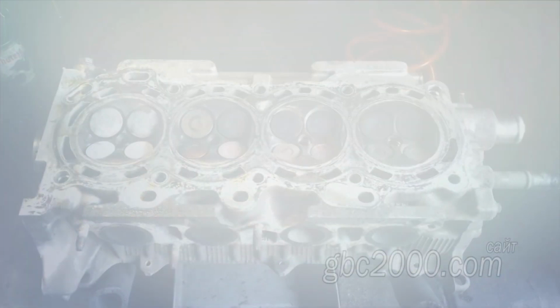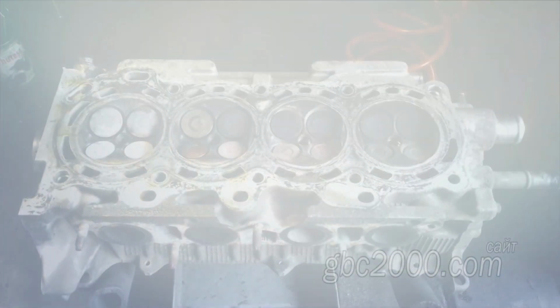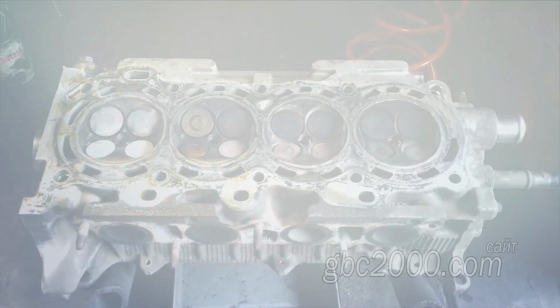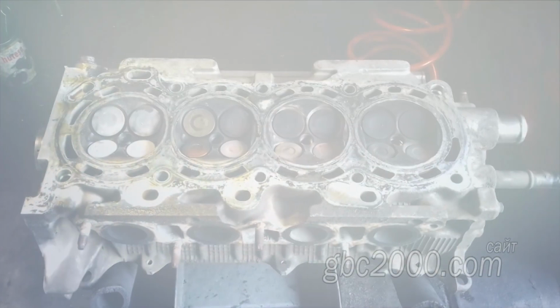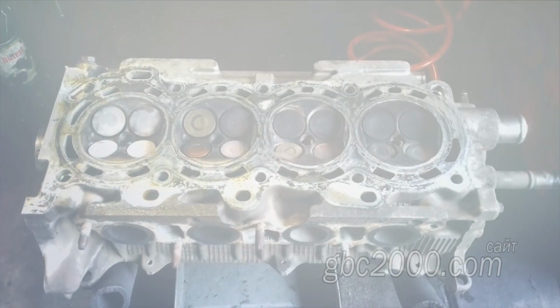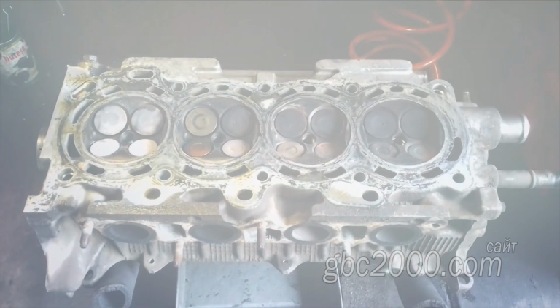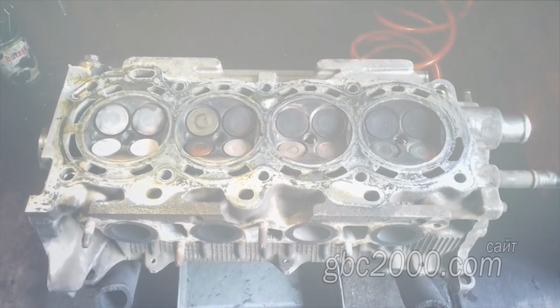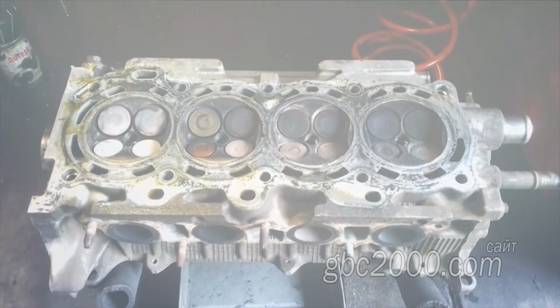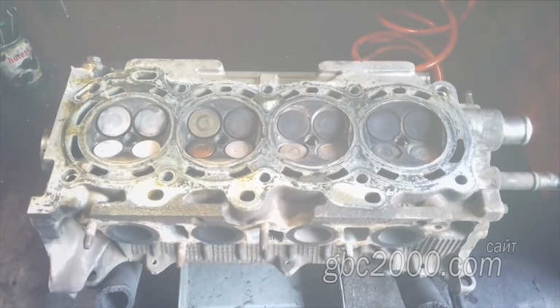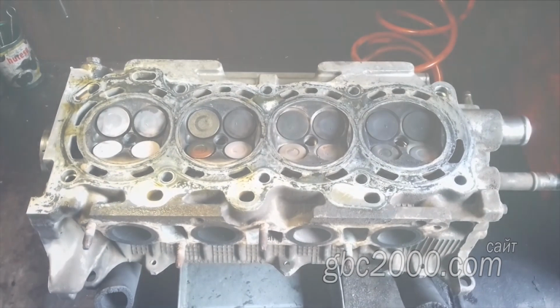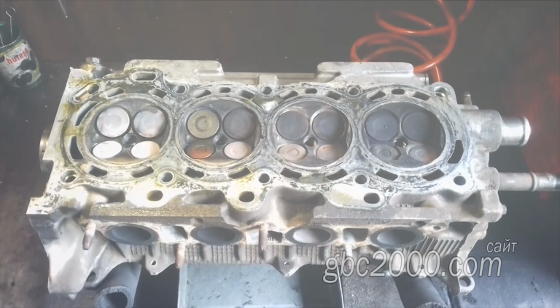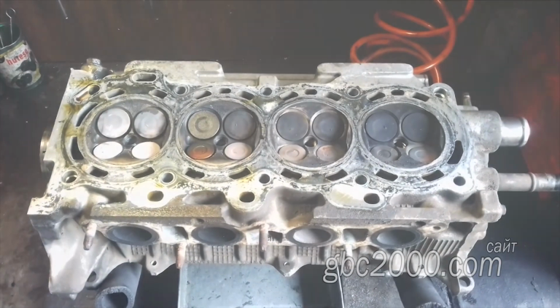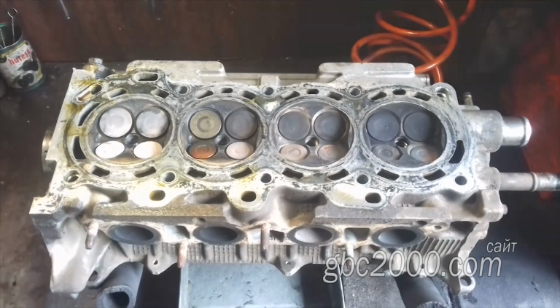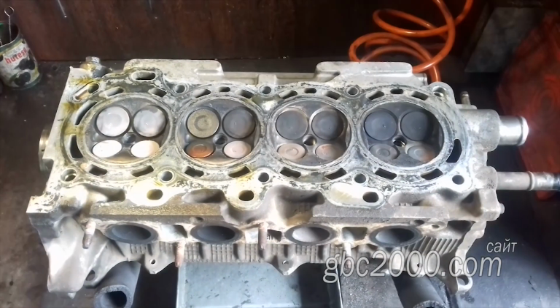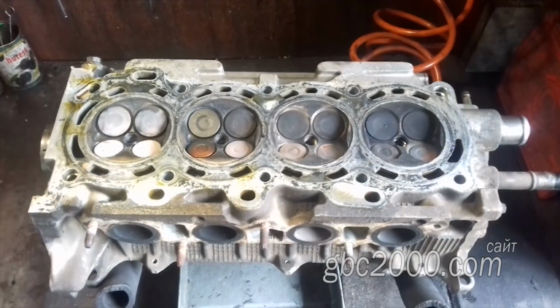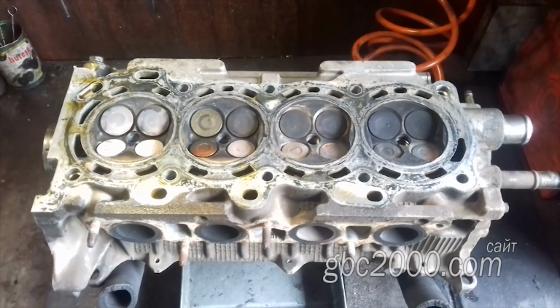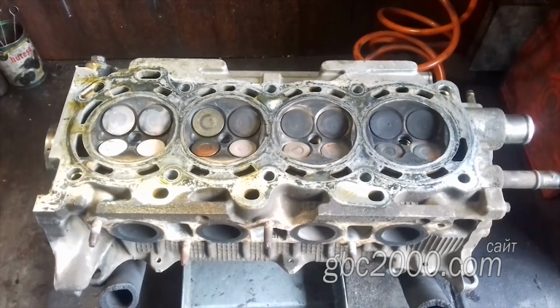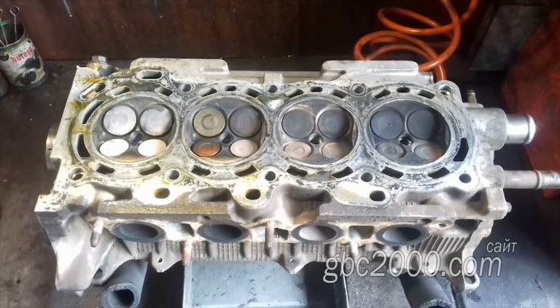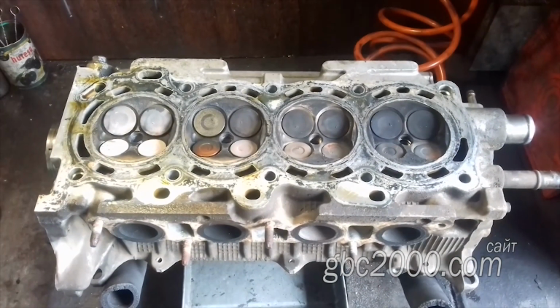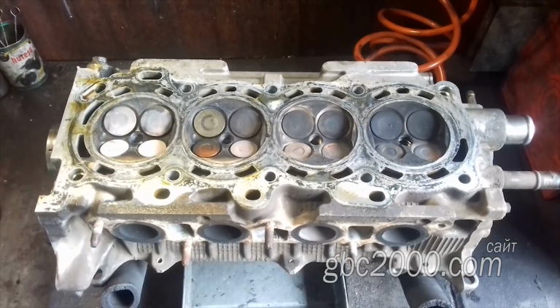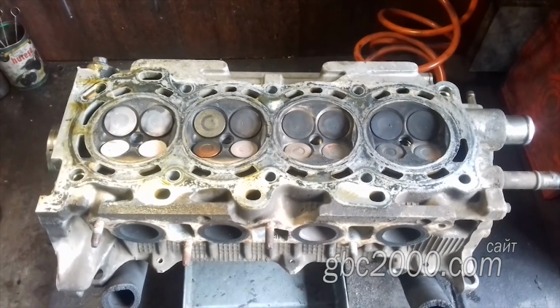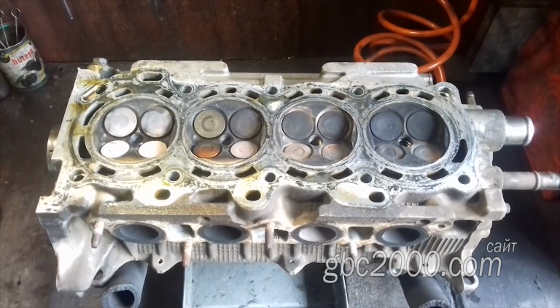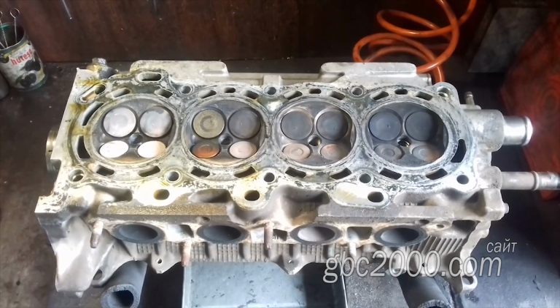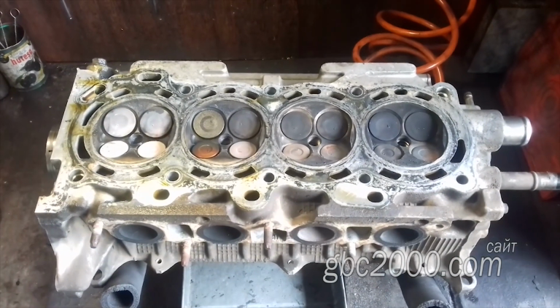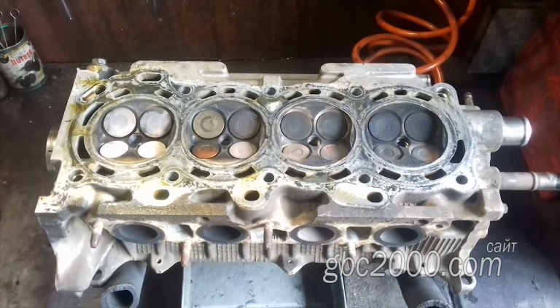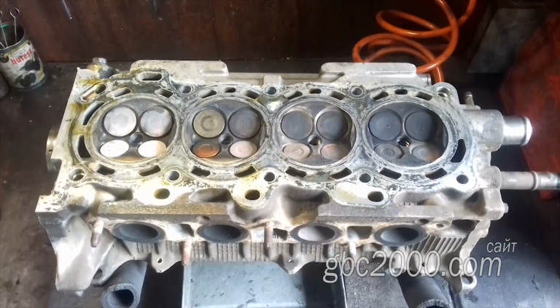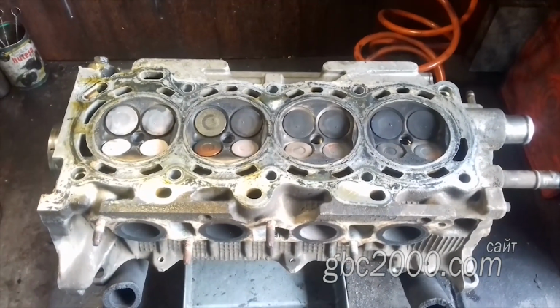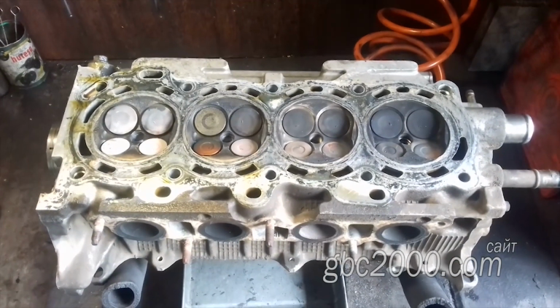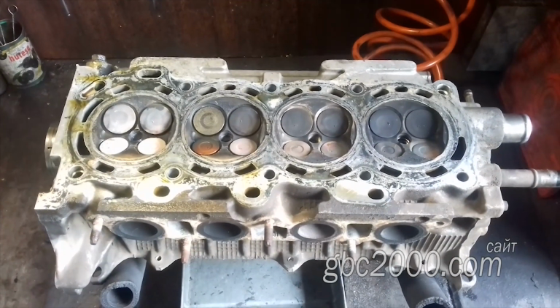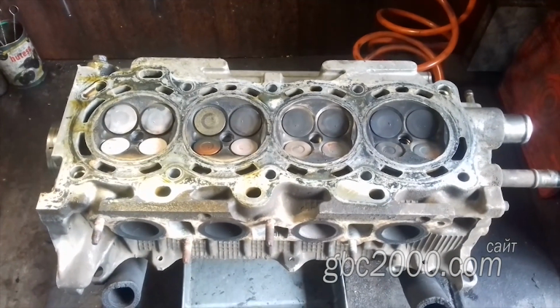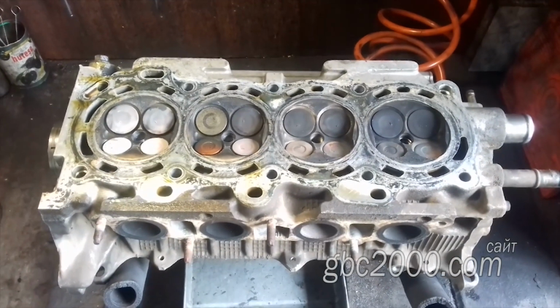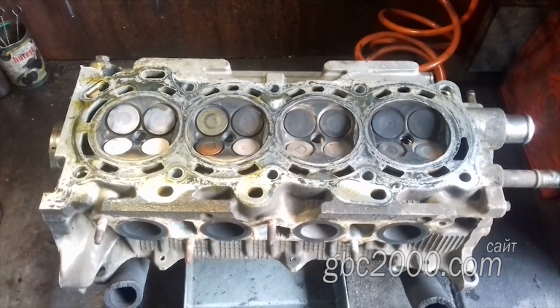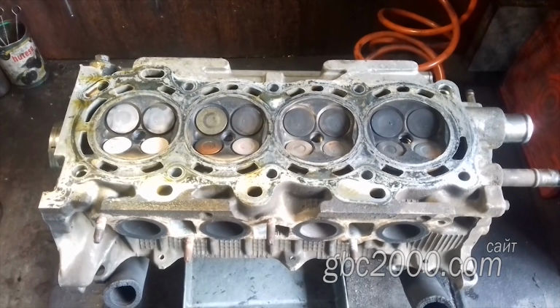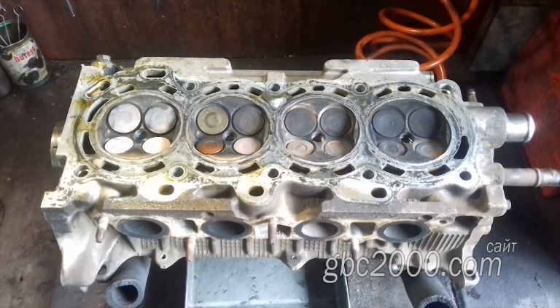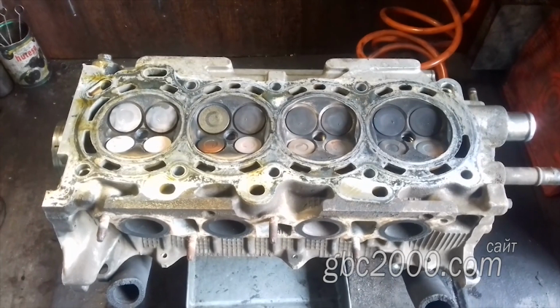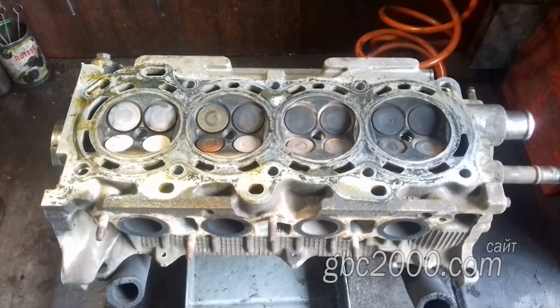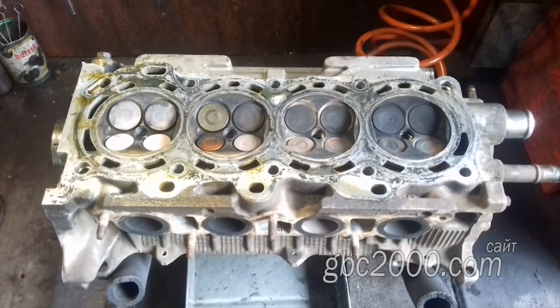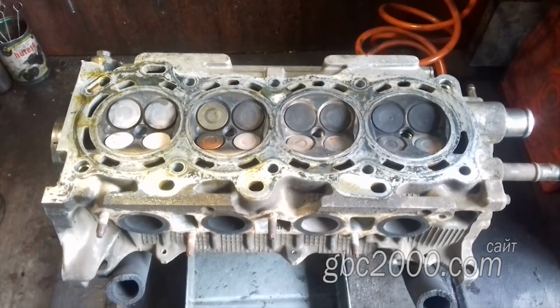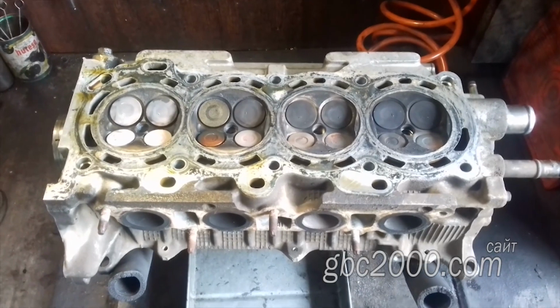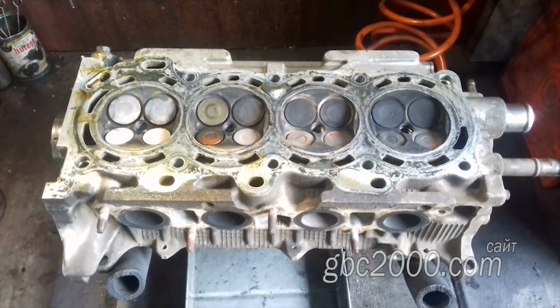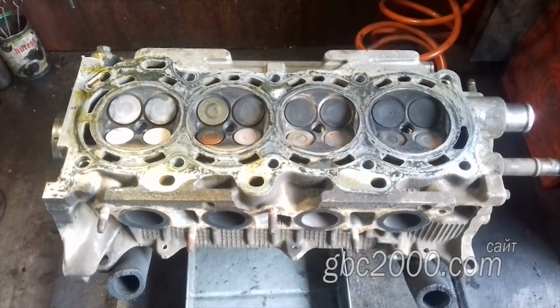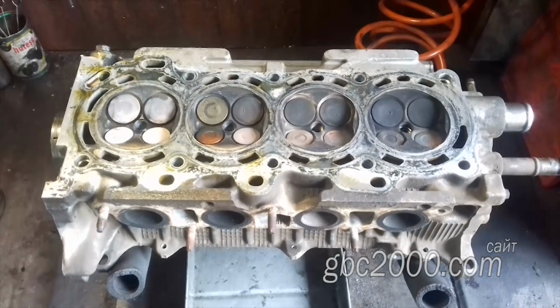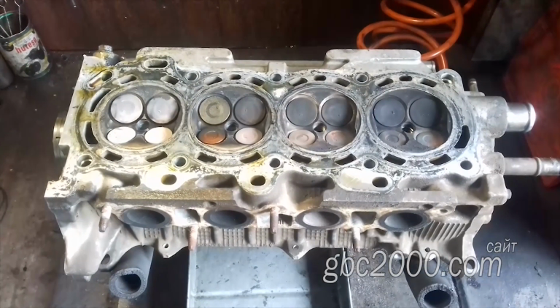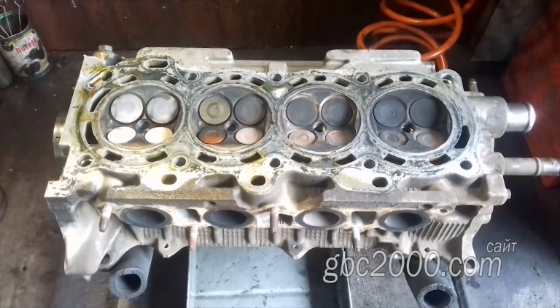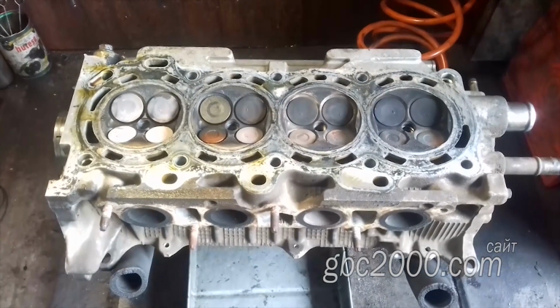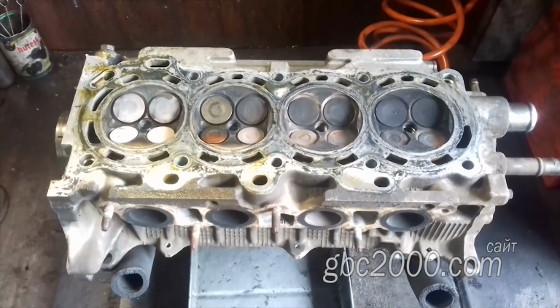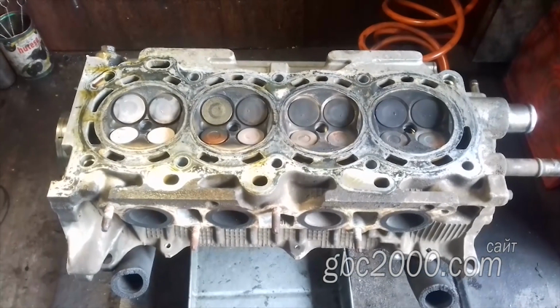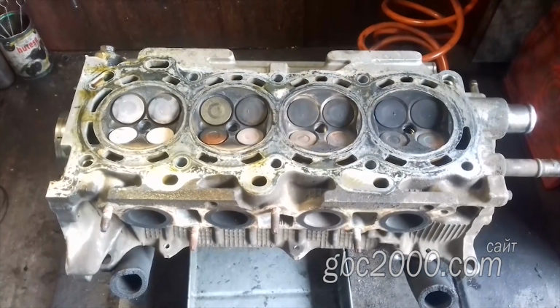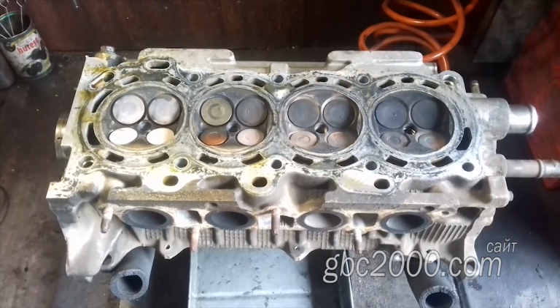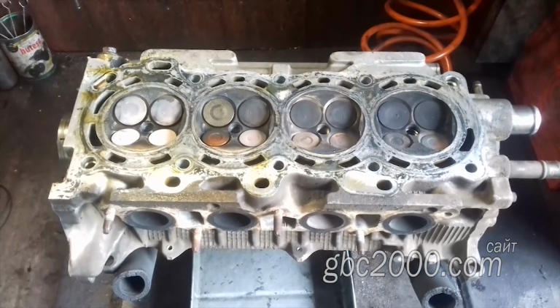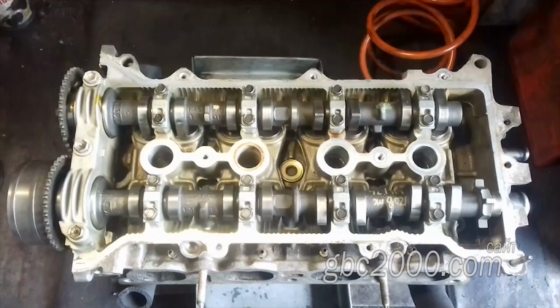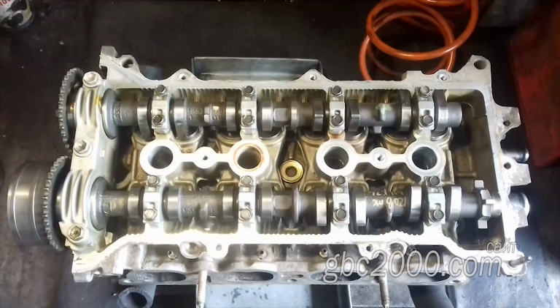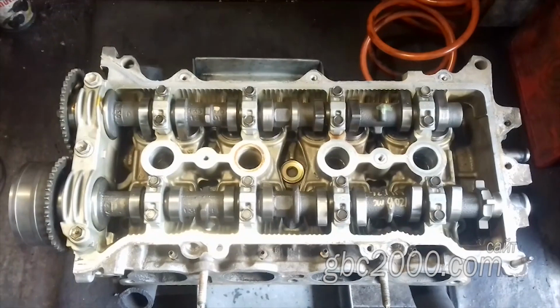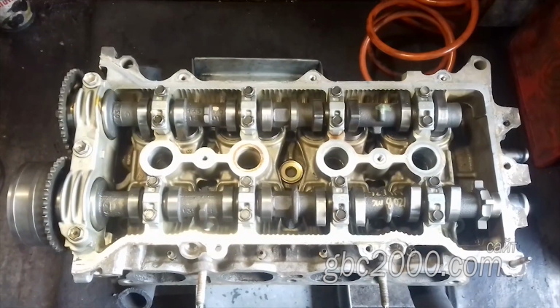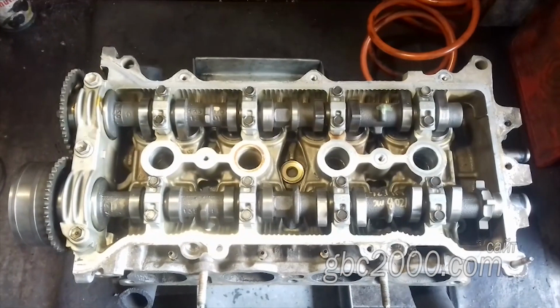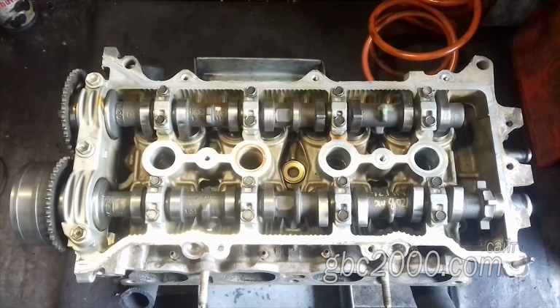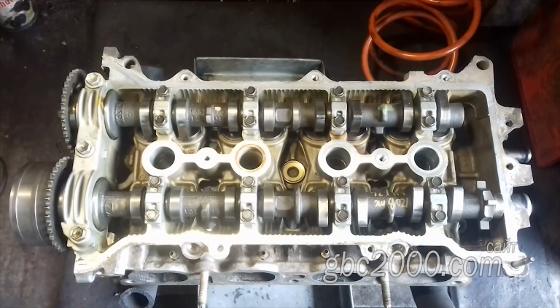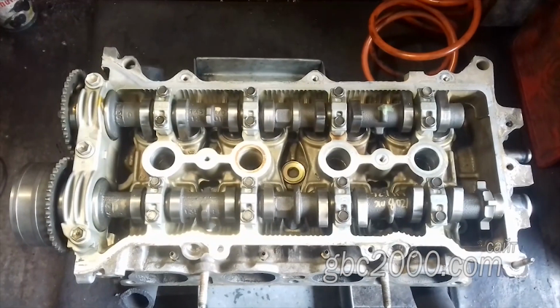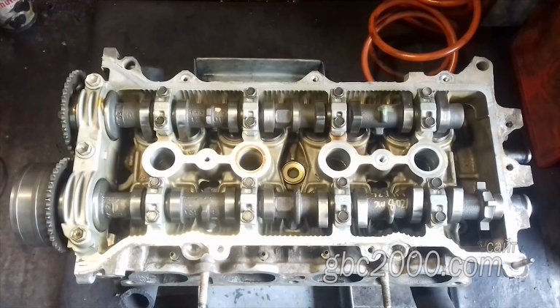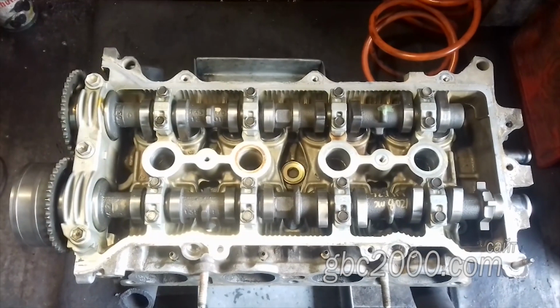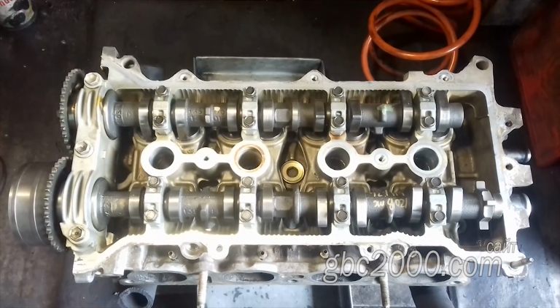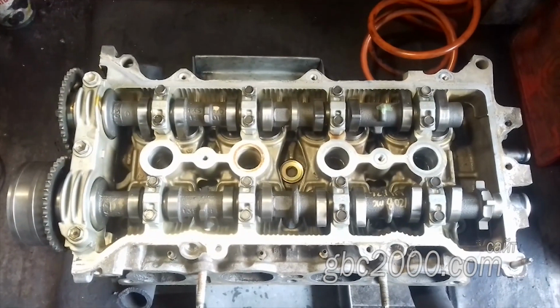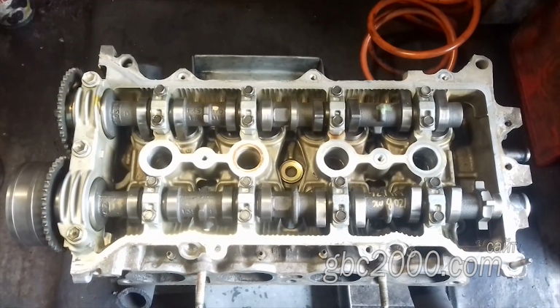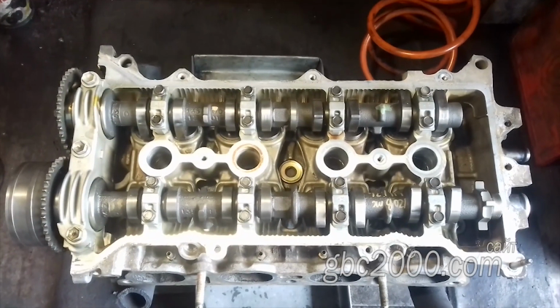Доброго всем! Сейчас у нас стоит жаркая погода, но нужно работать. И сегодня у нас в работе ГБЦ Toyota Corolla 1.8.